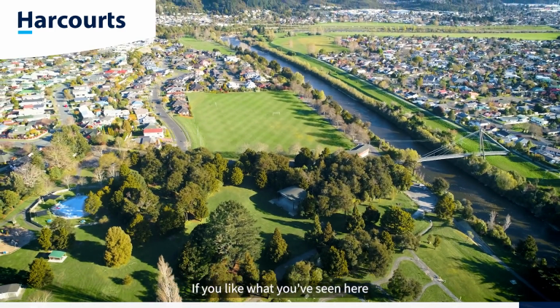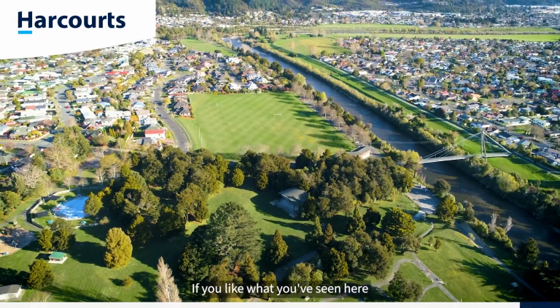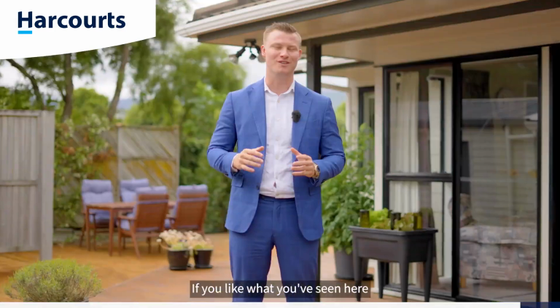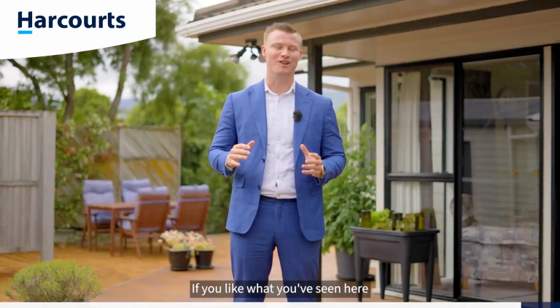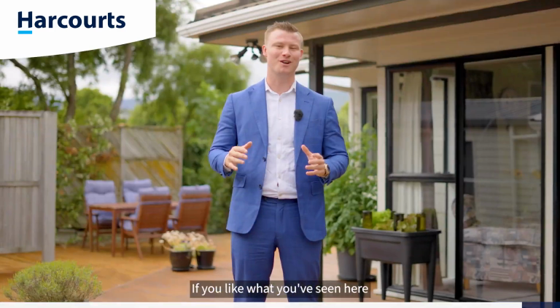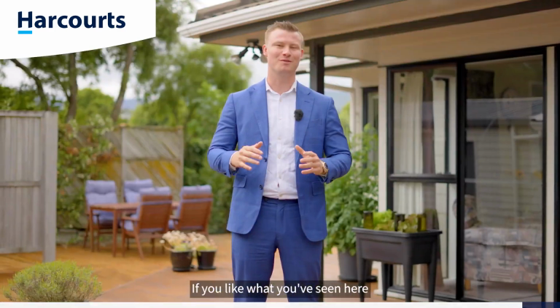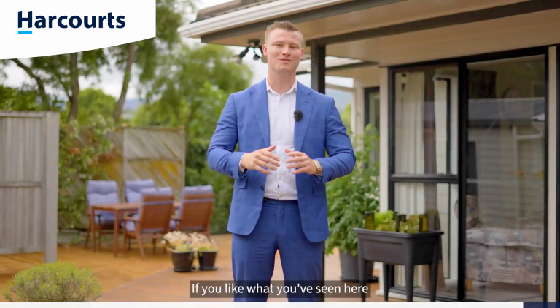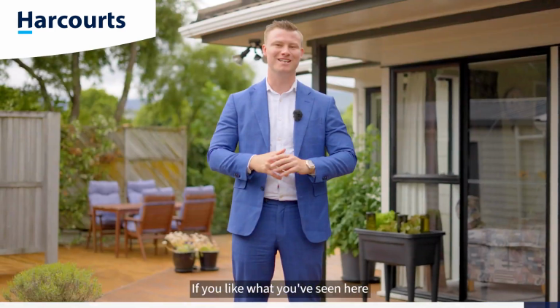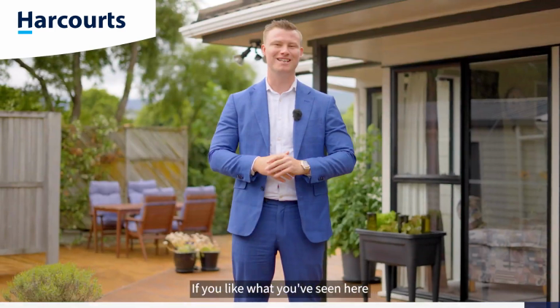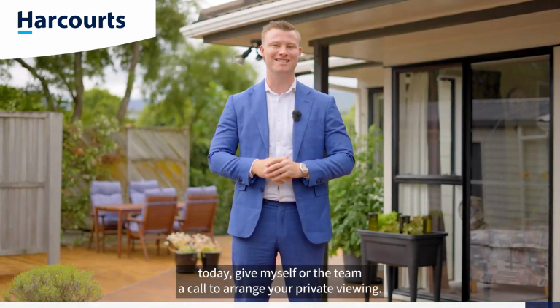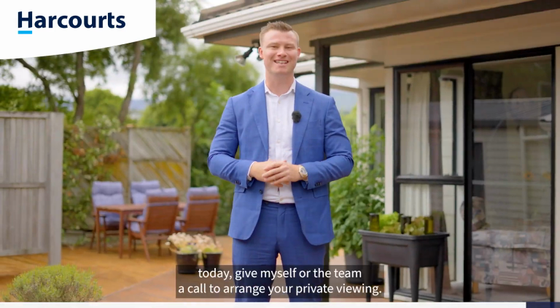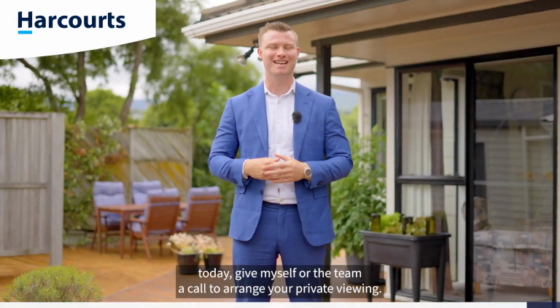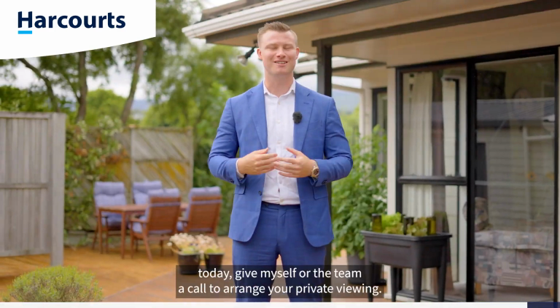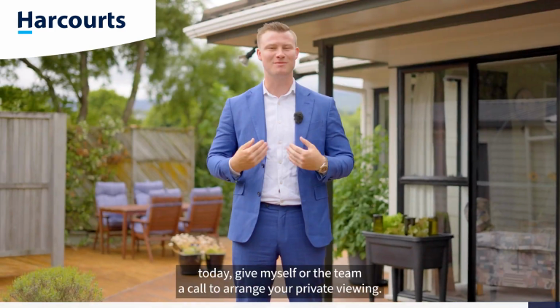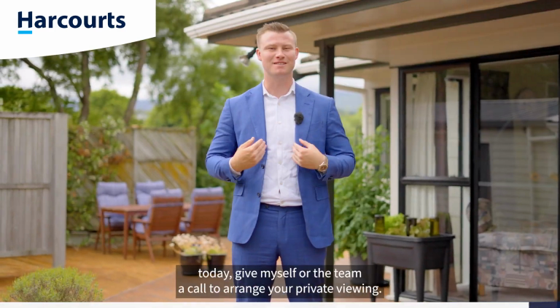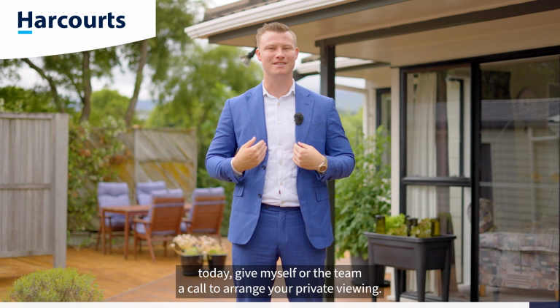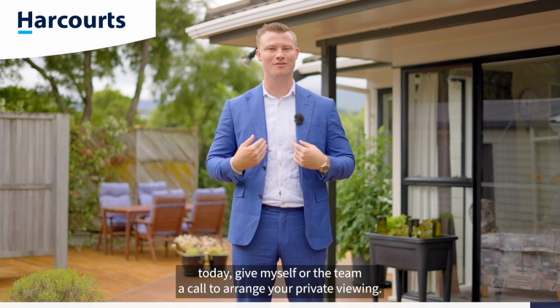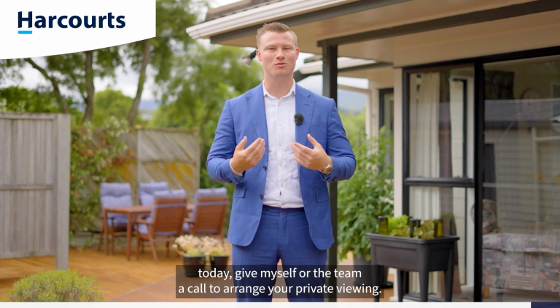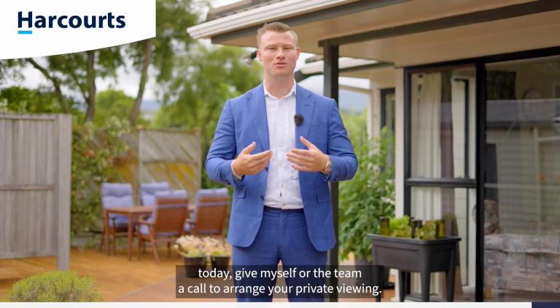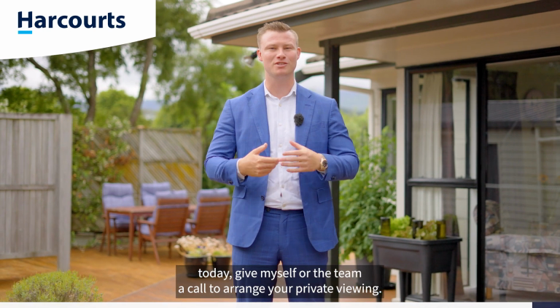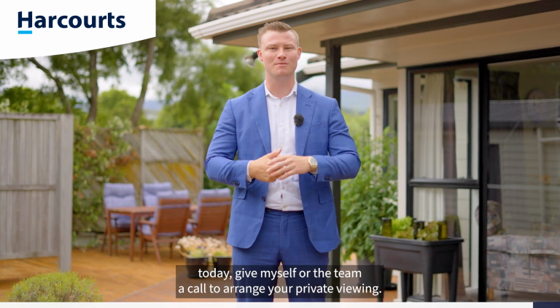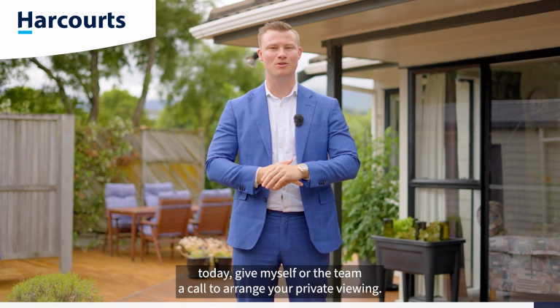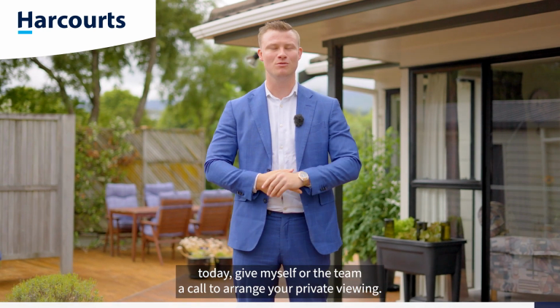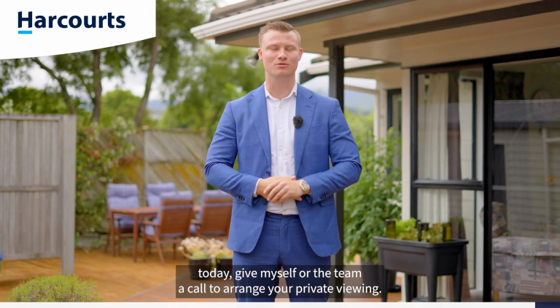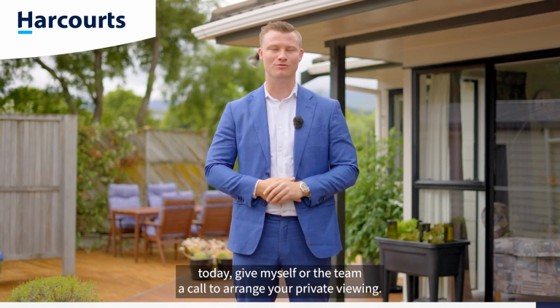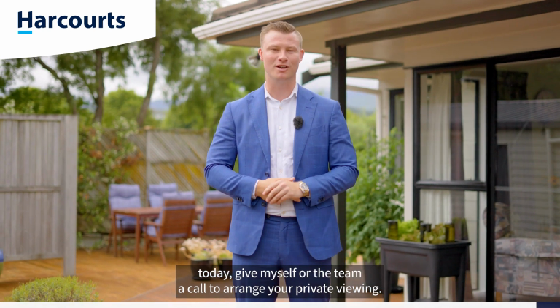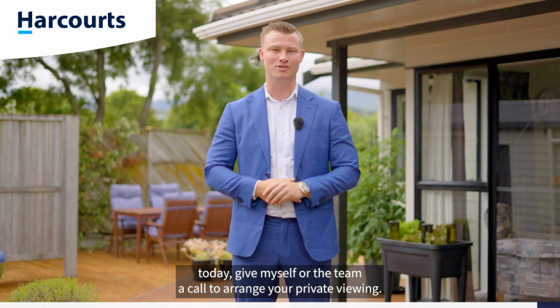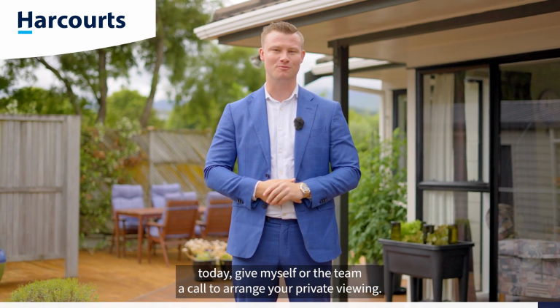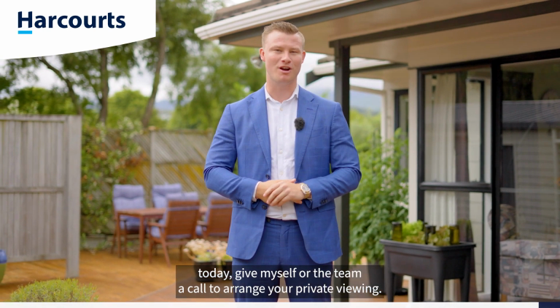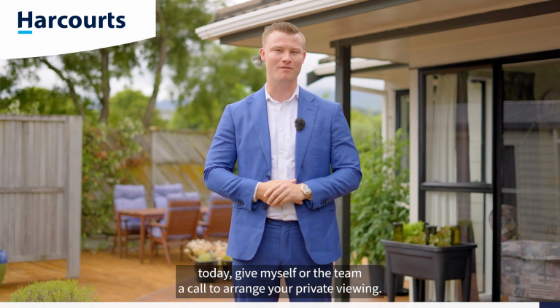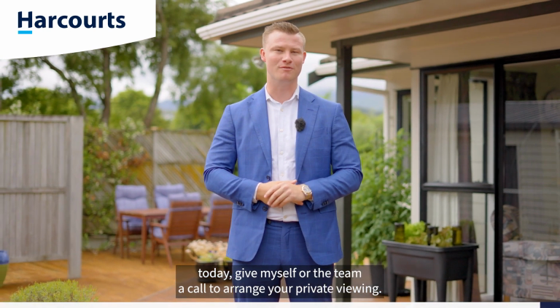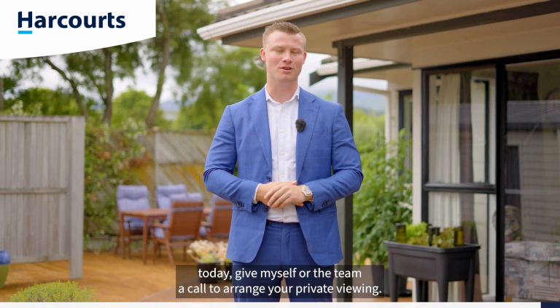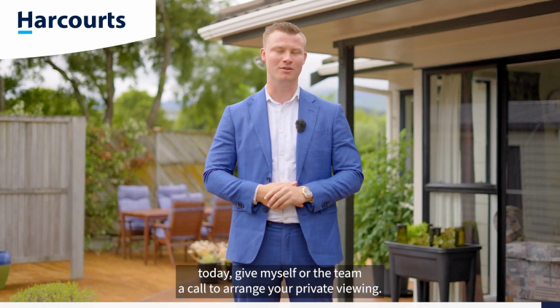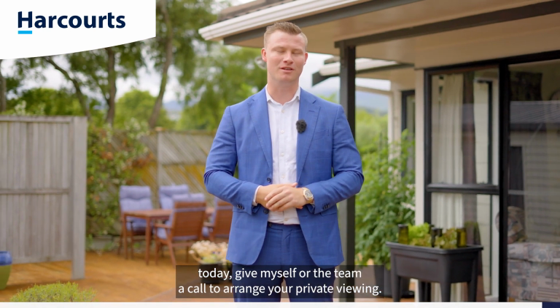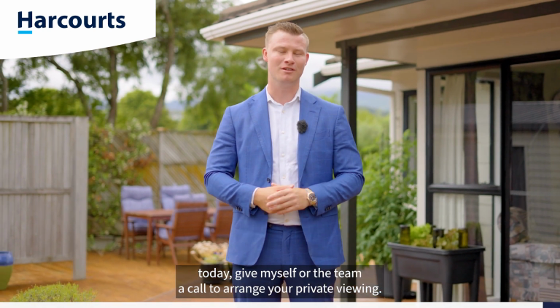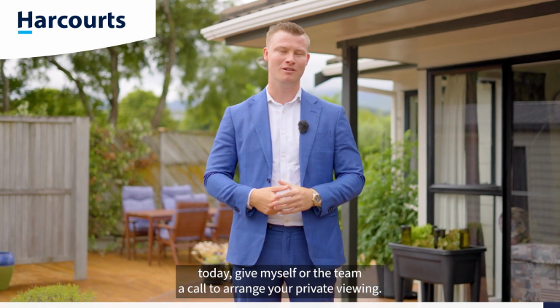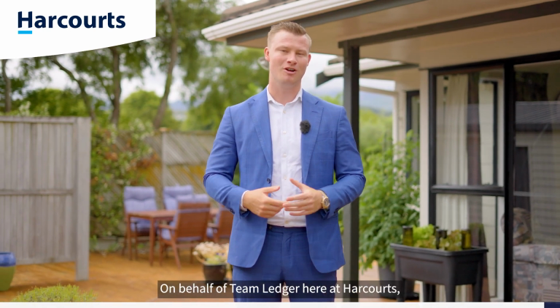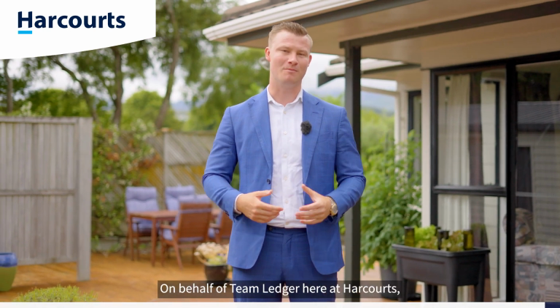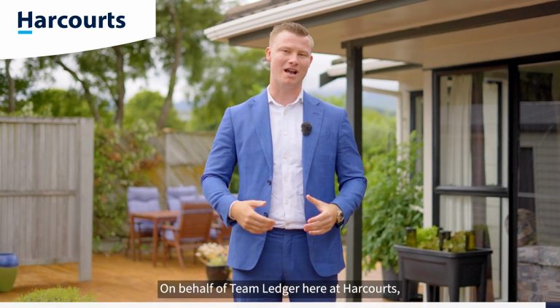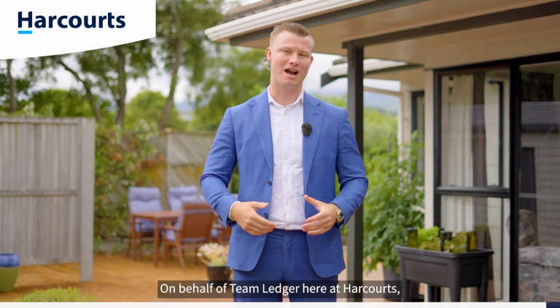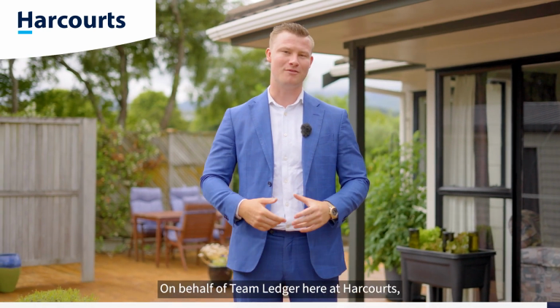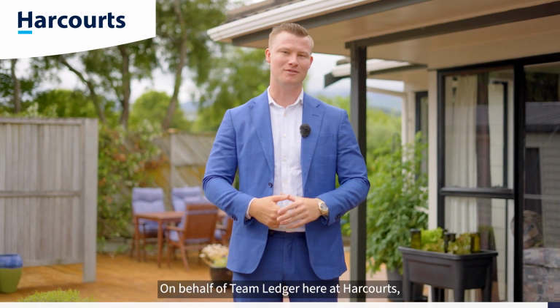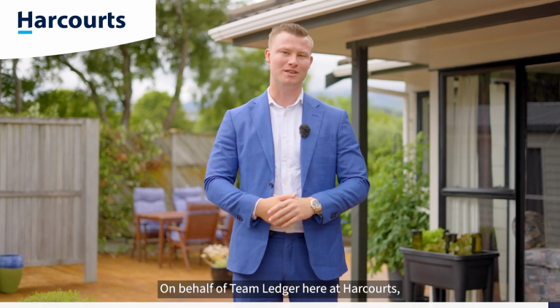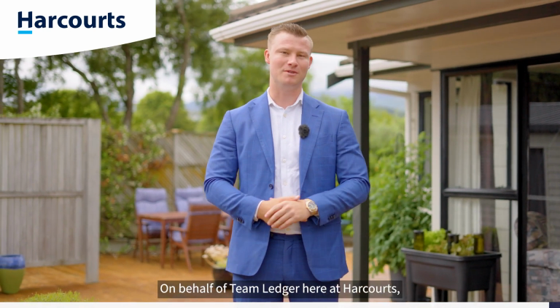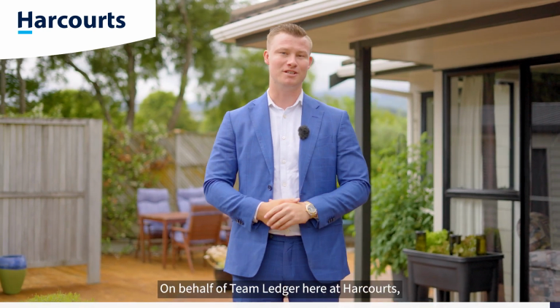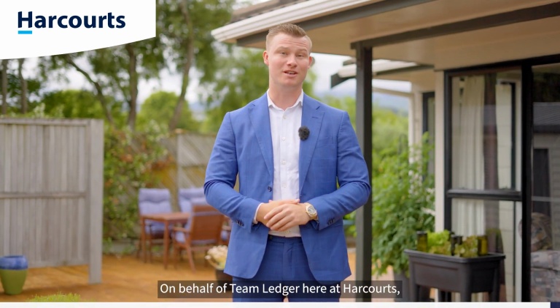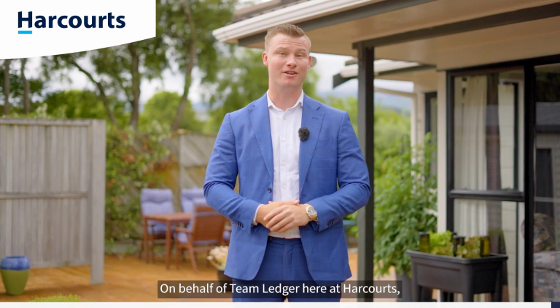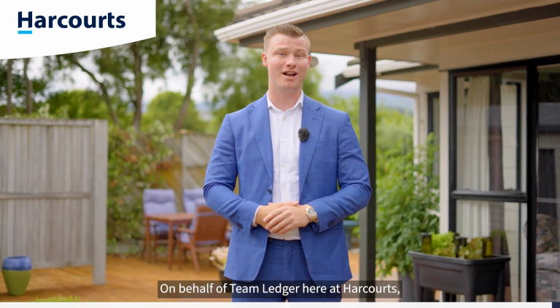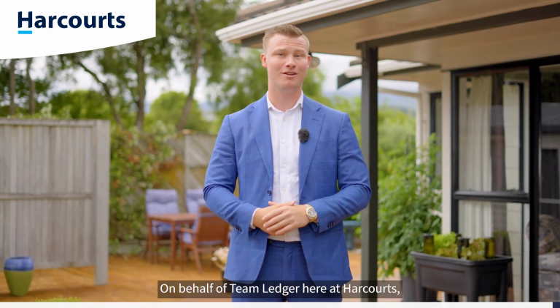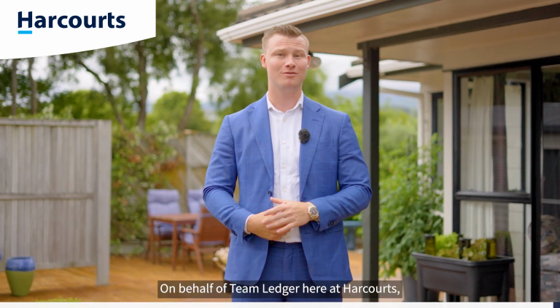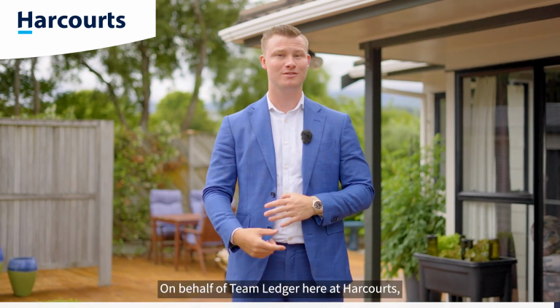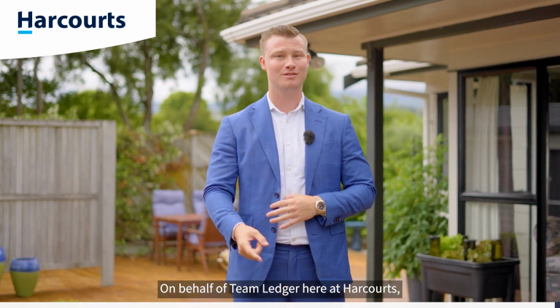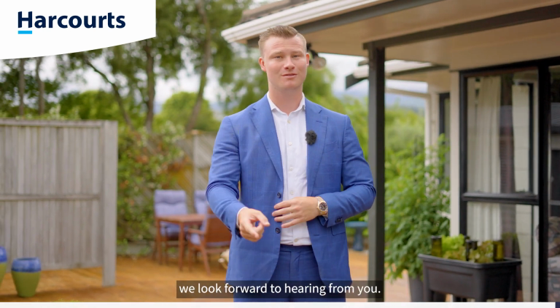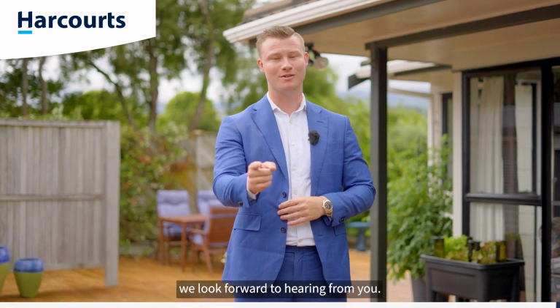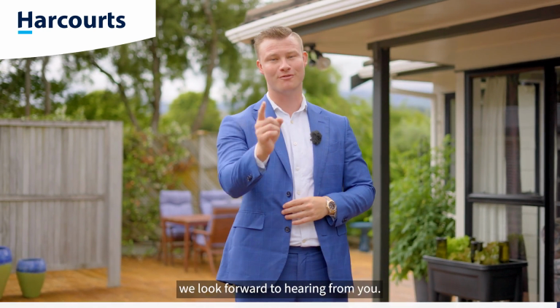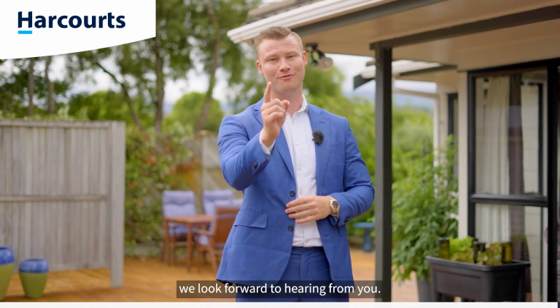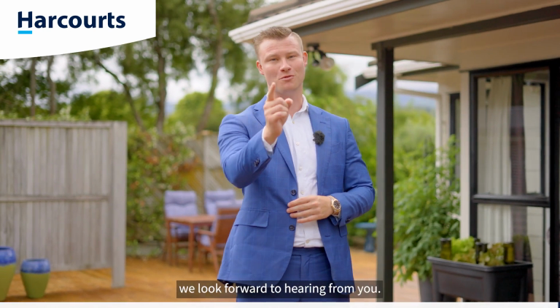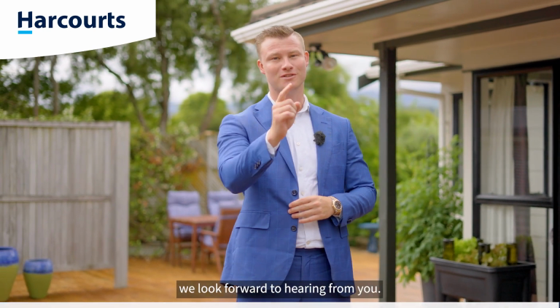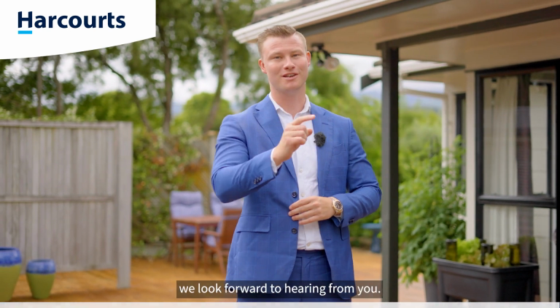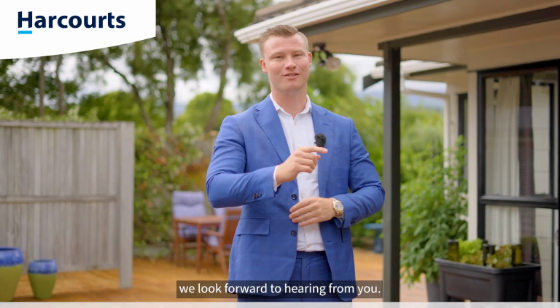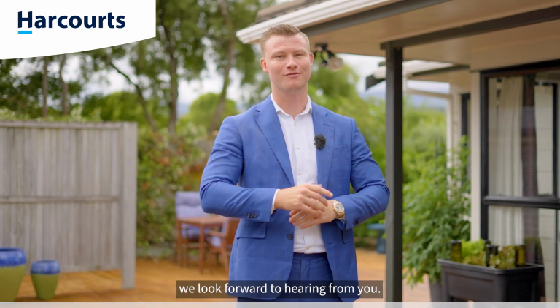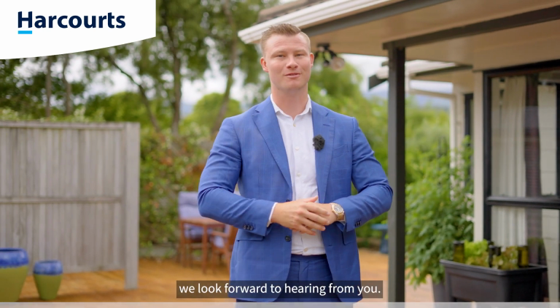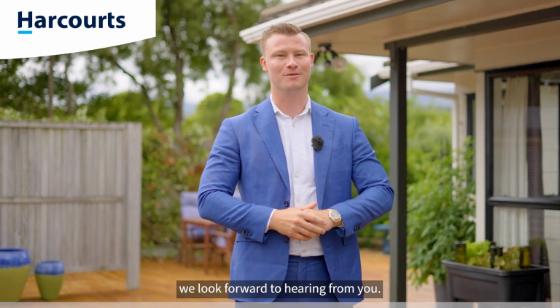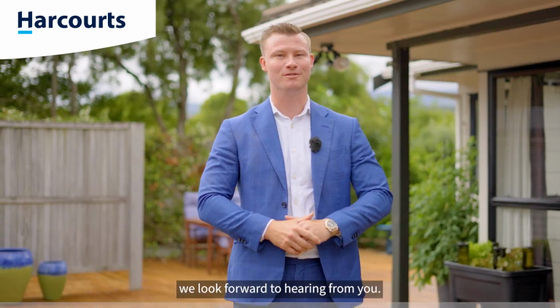If you like what you've seen here today, give myself or the team a call to arrange your private viewing. On behalf of Team Ledger here at Harcourts, we look forward to hearing from you.